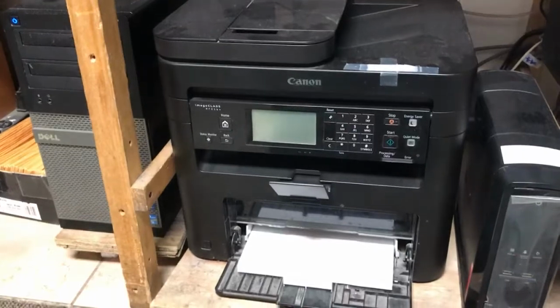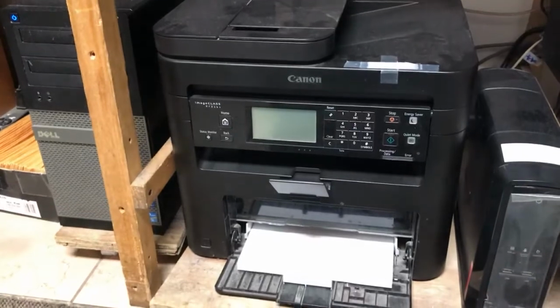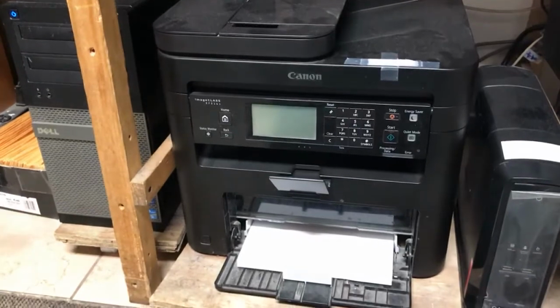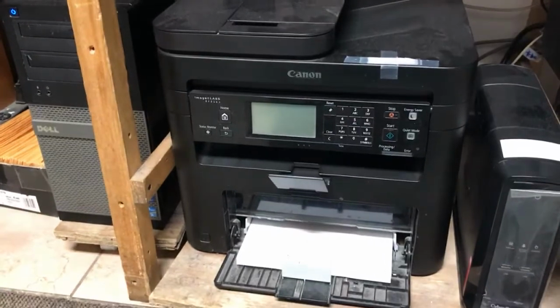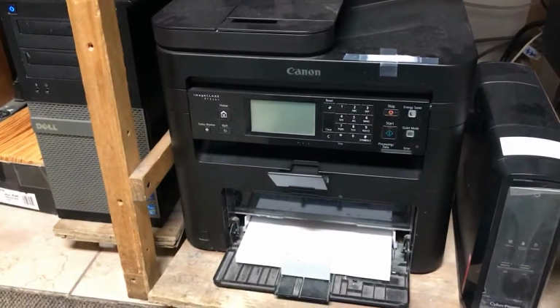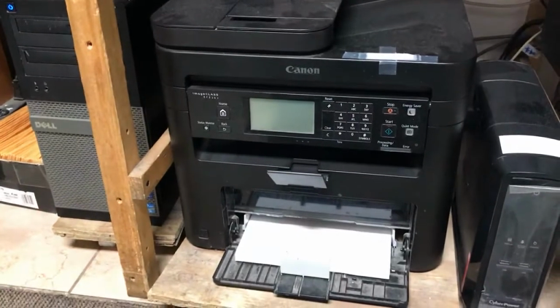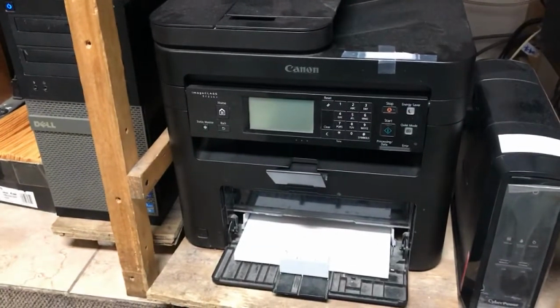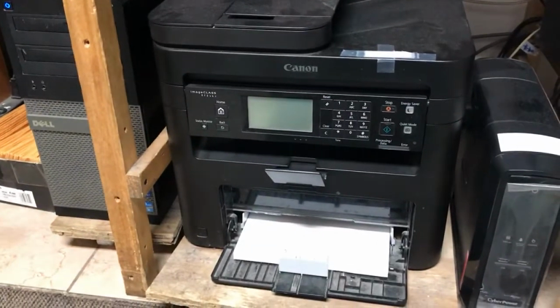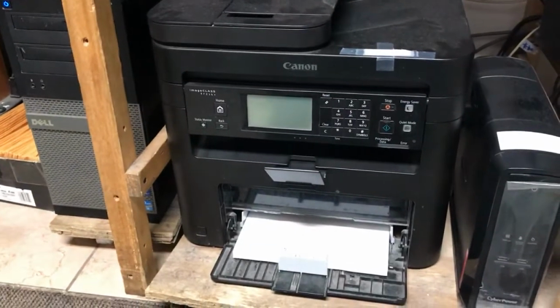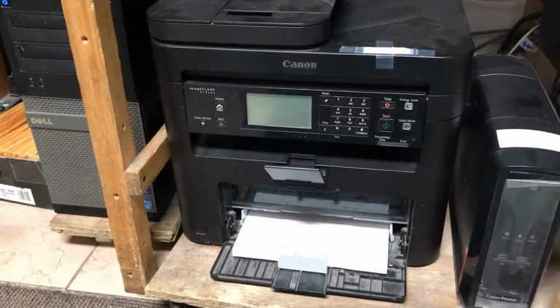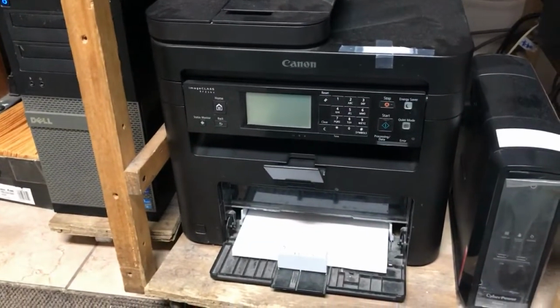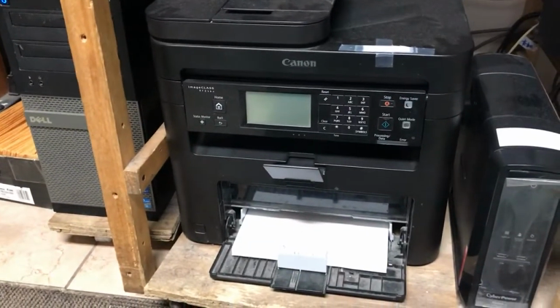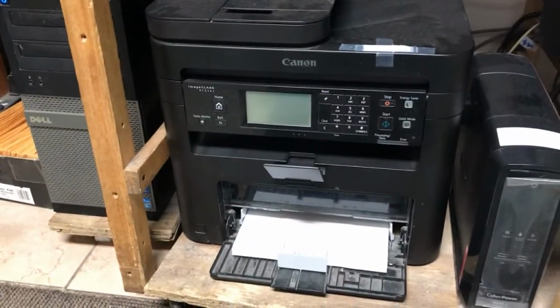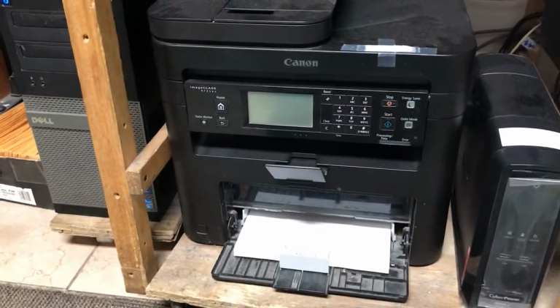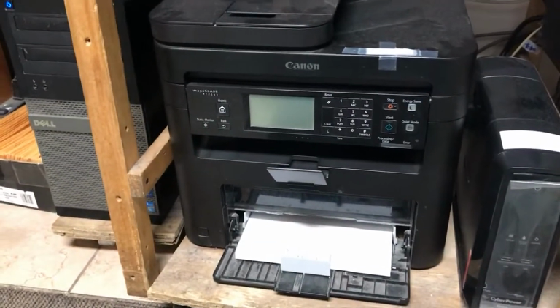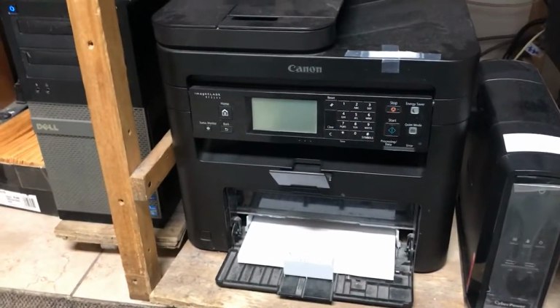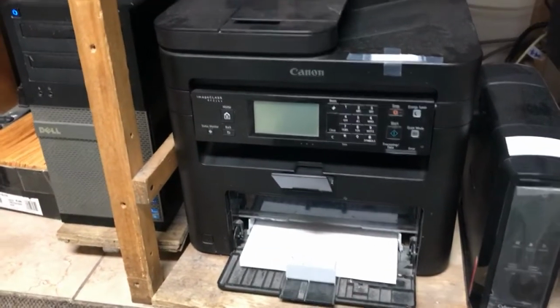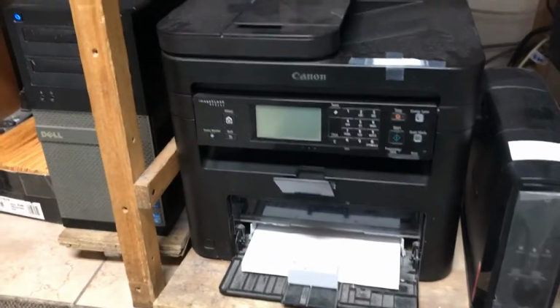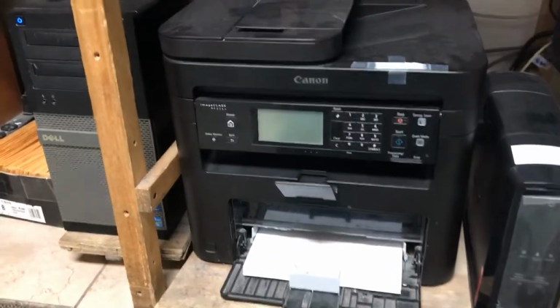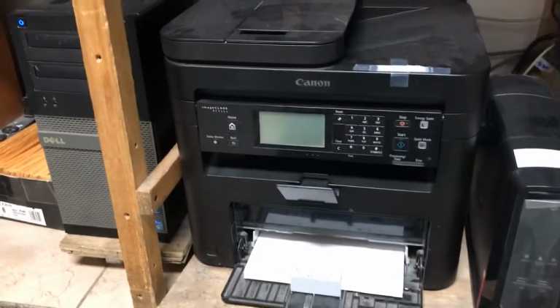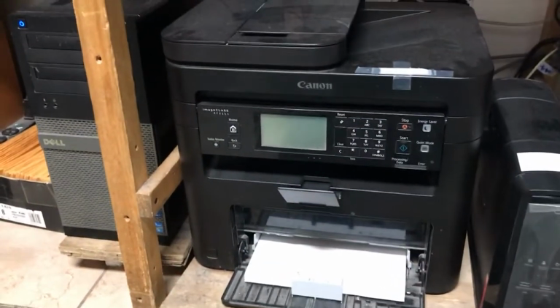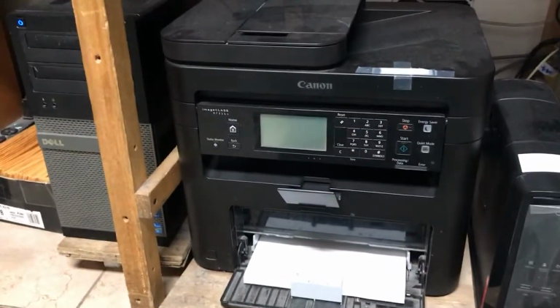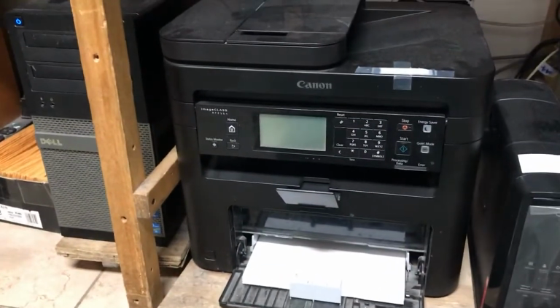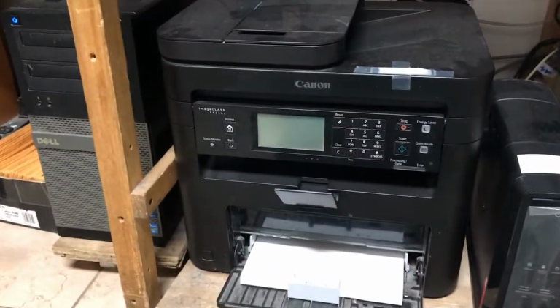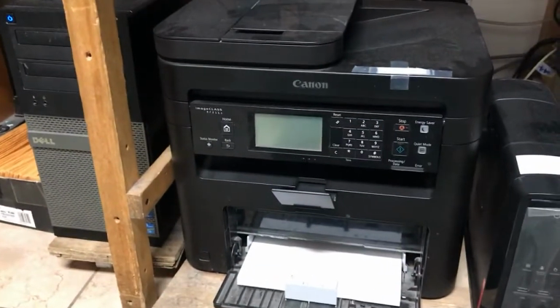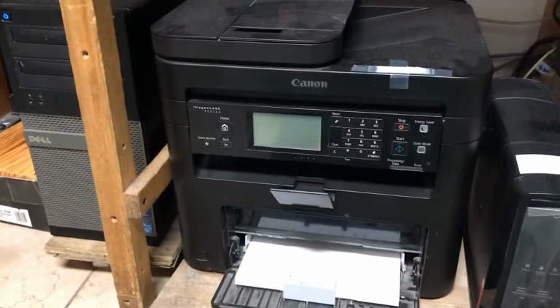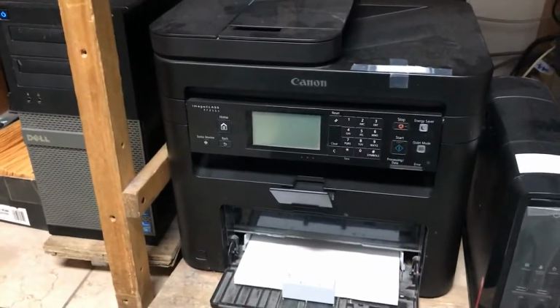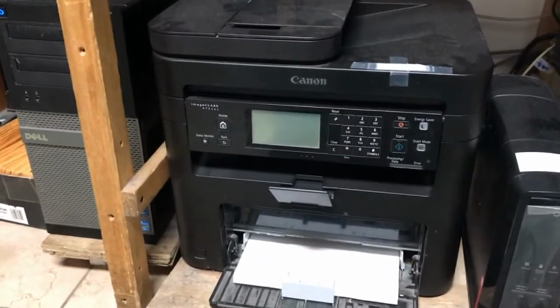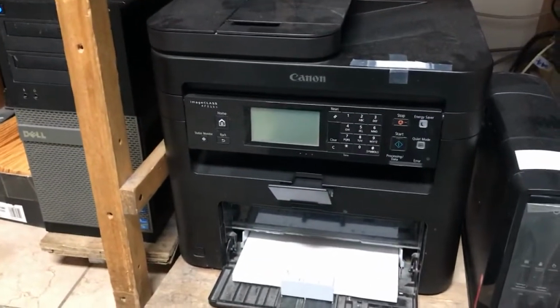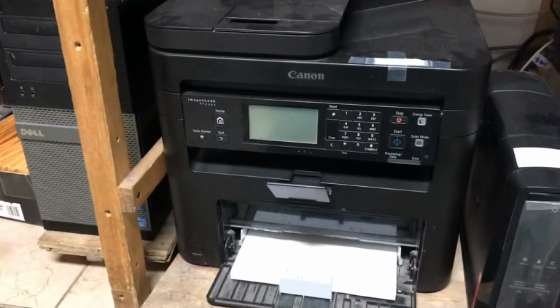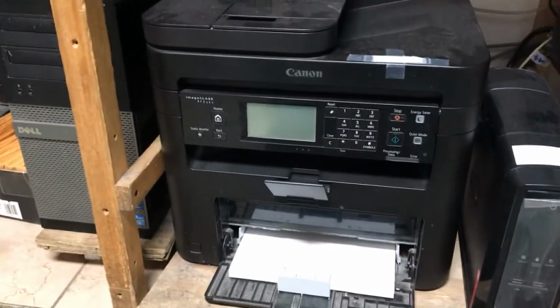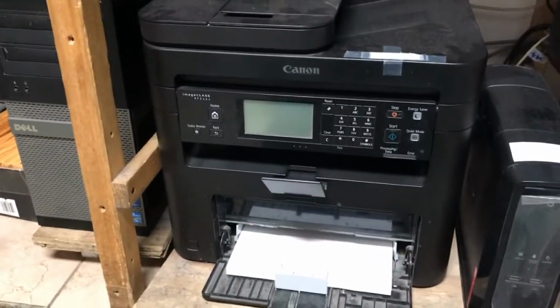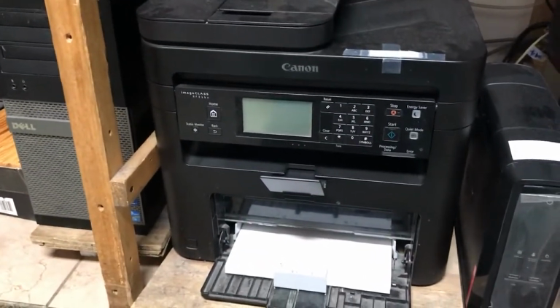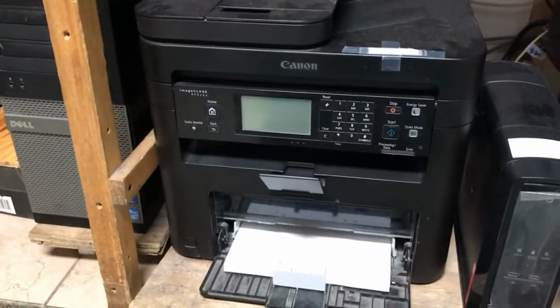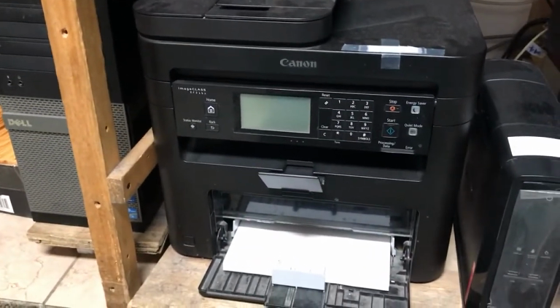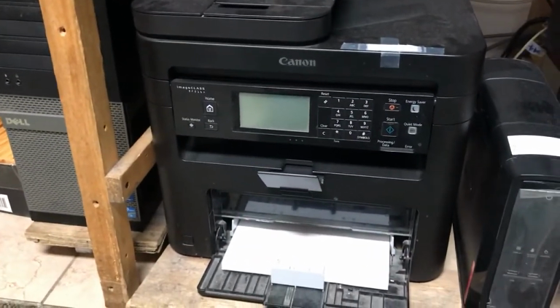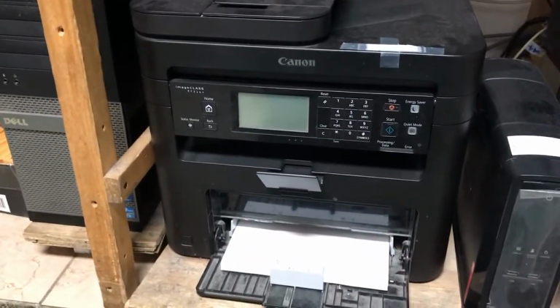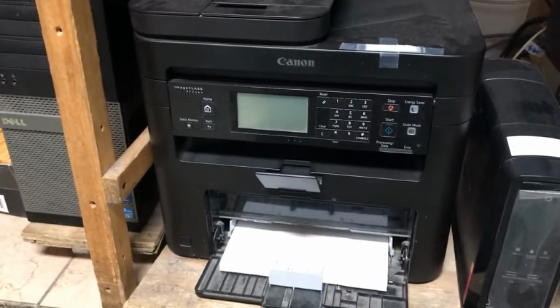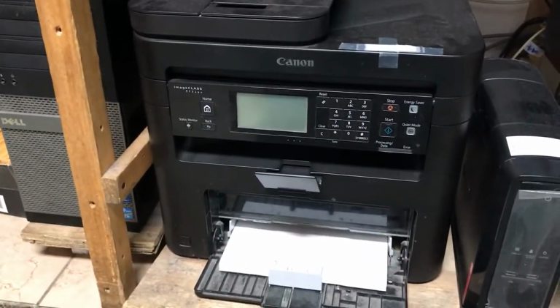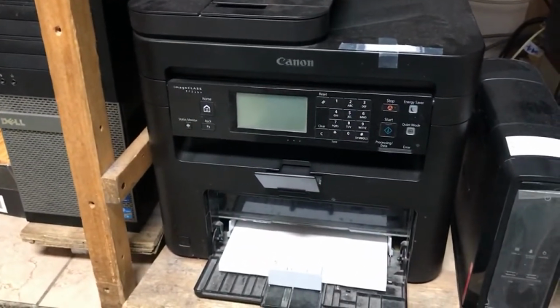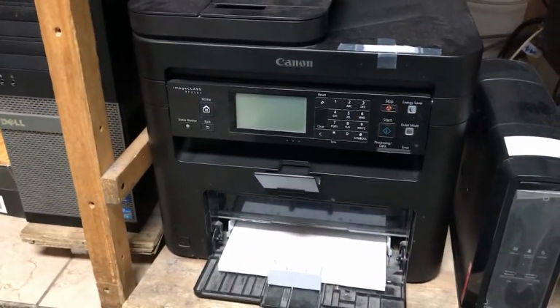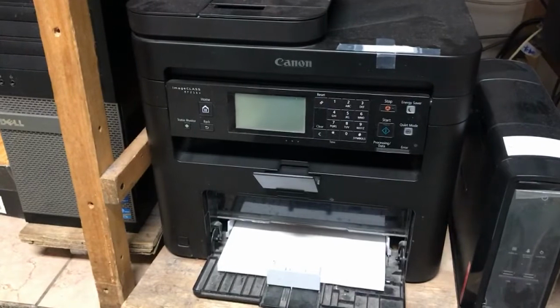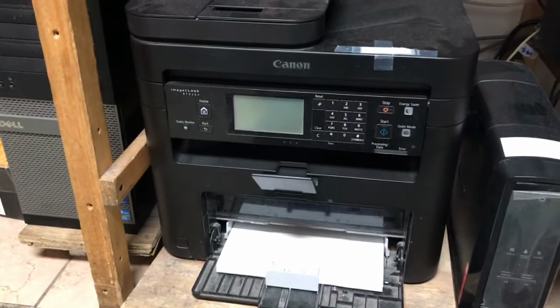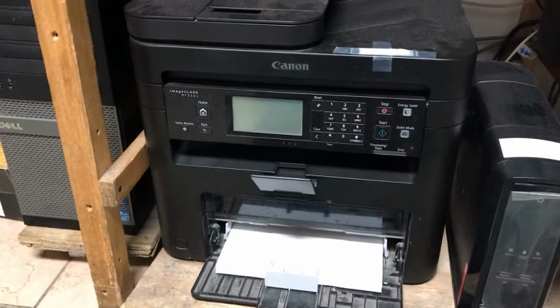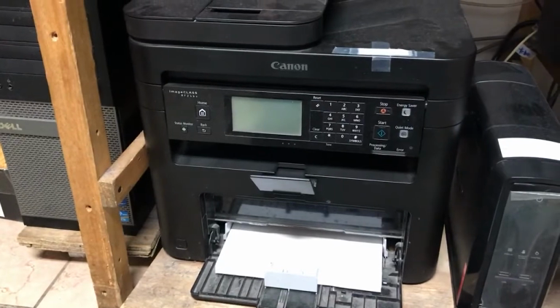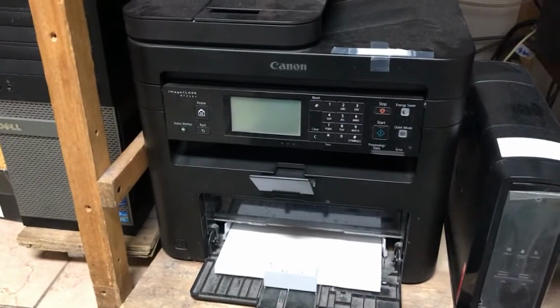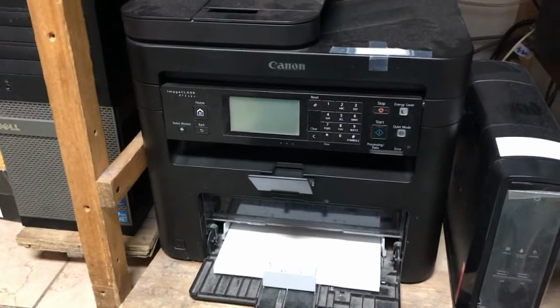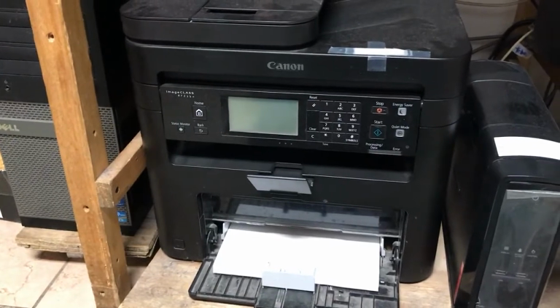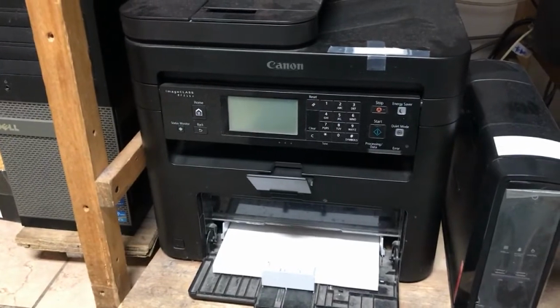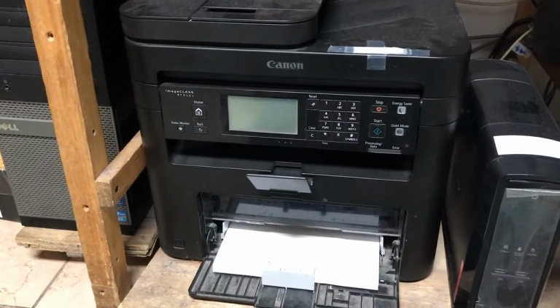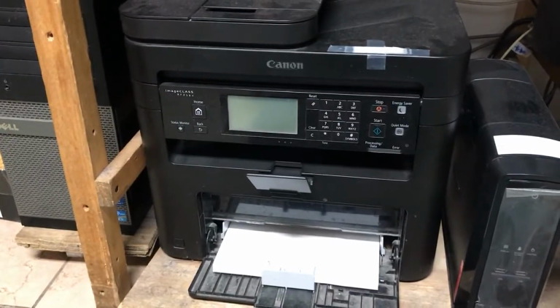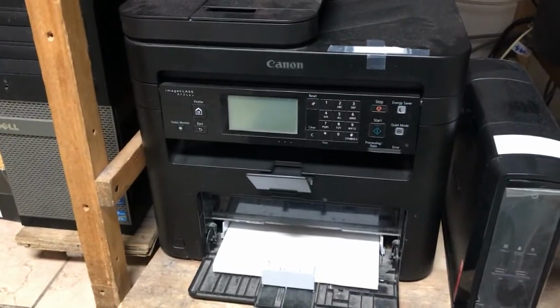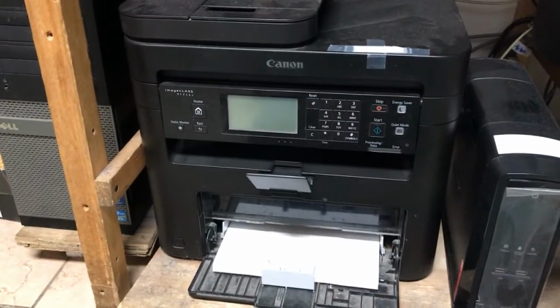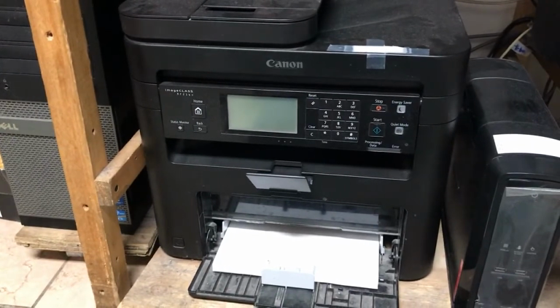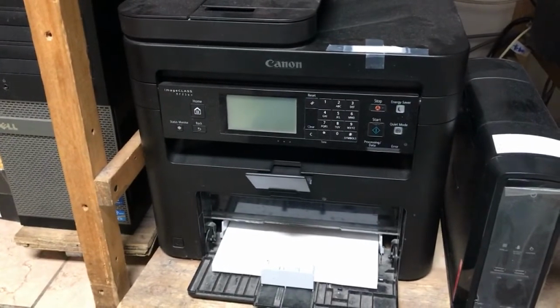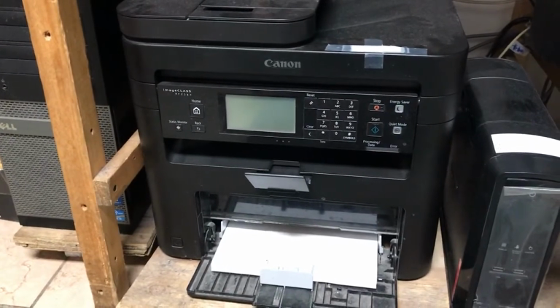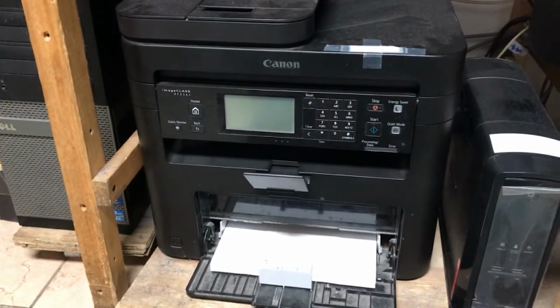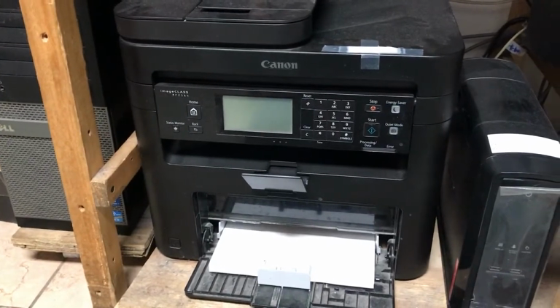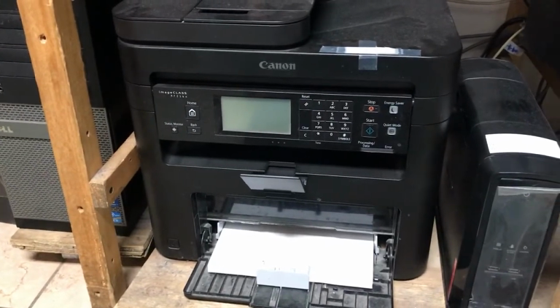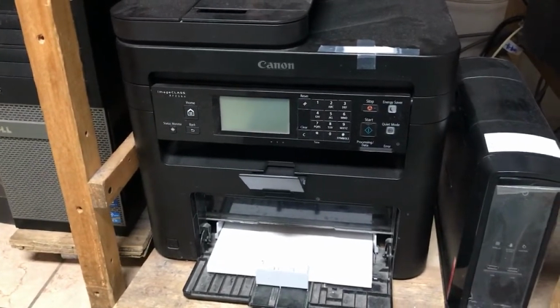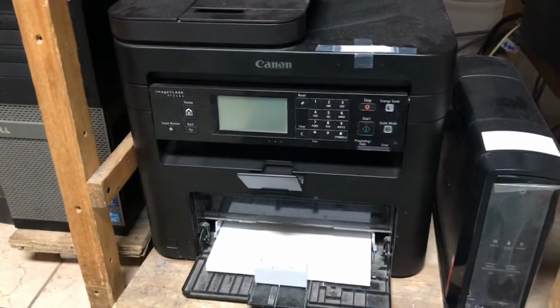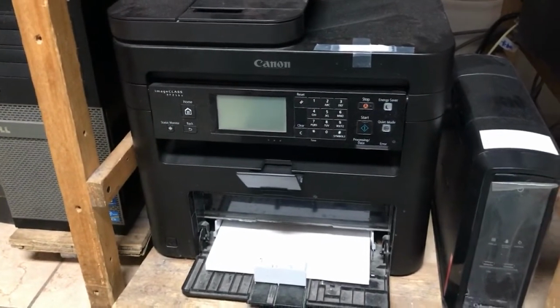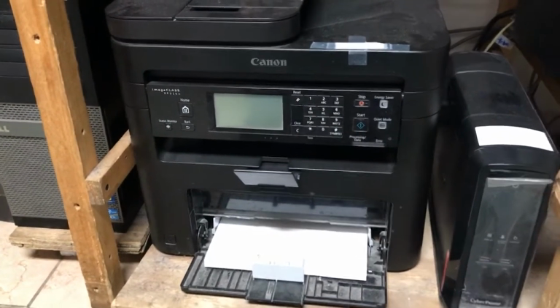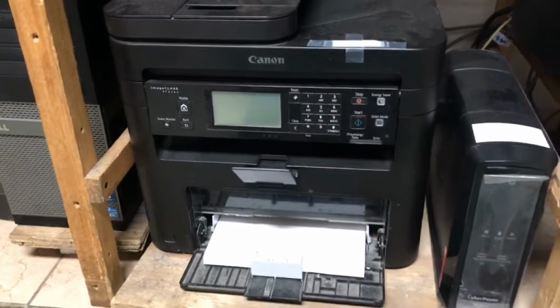How to replace a Canon ImageCLASS MF216N cartridge.